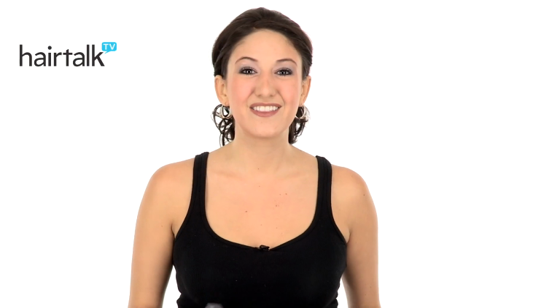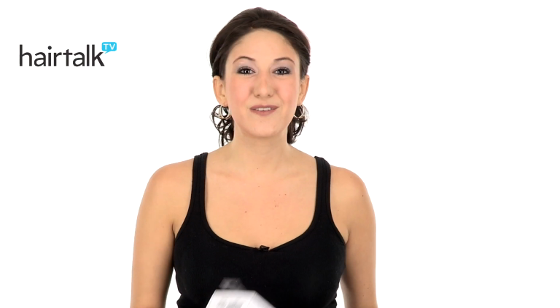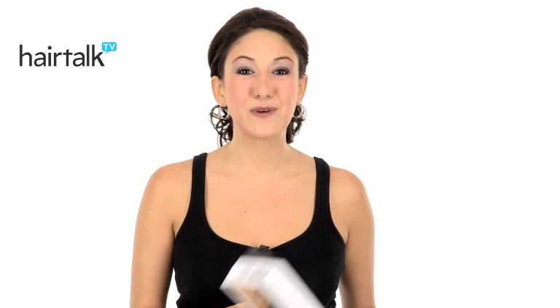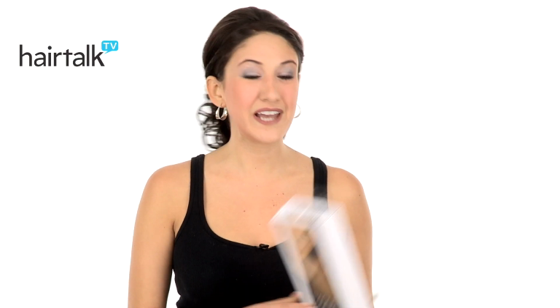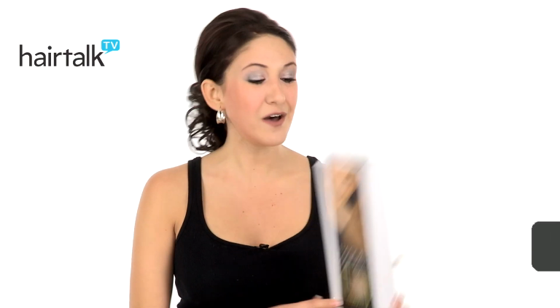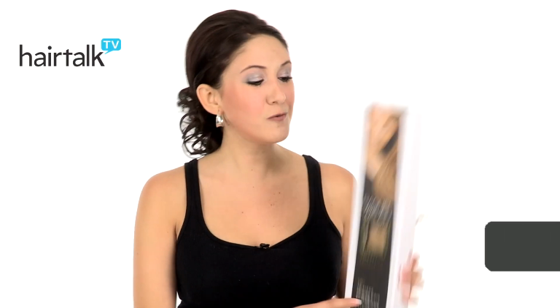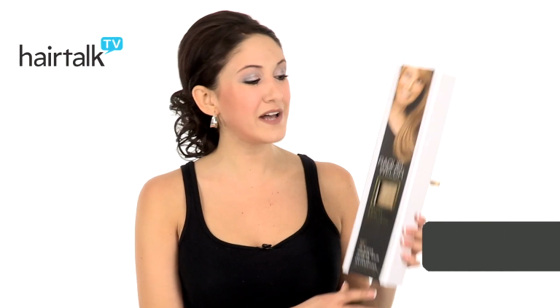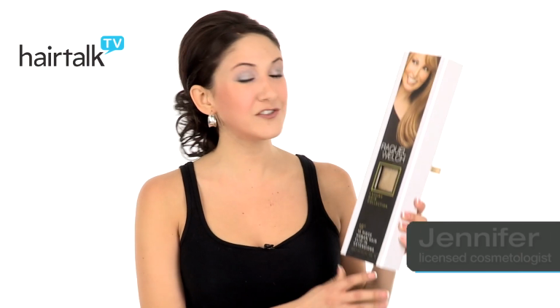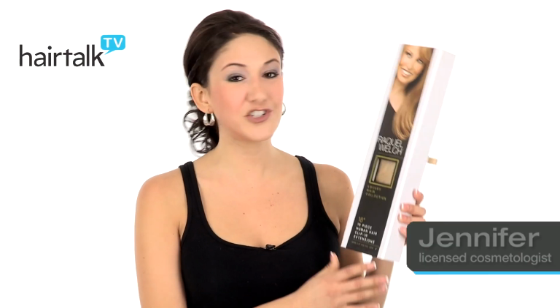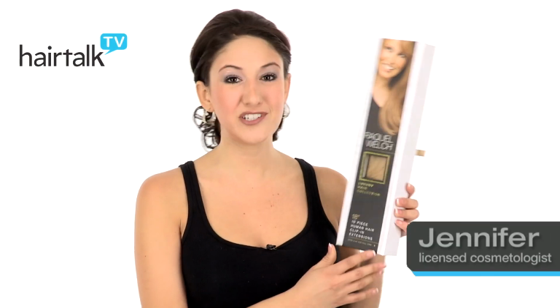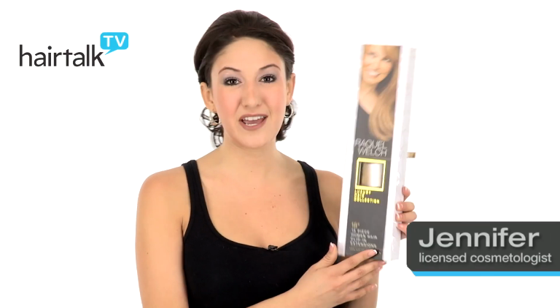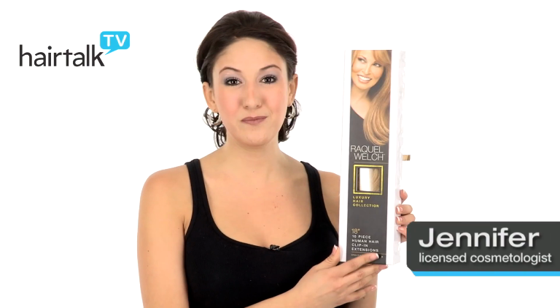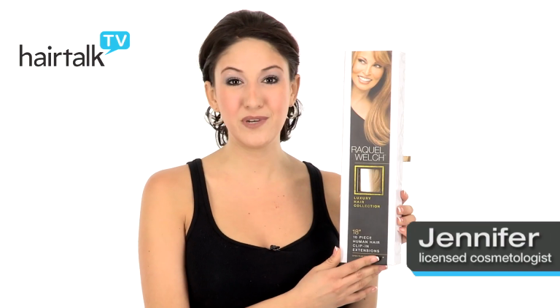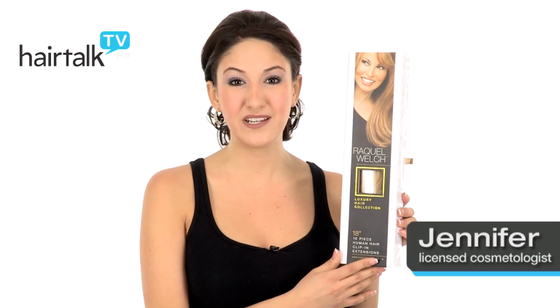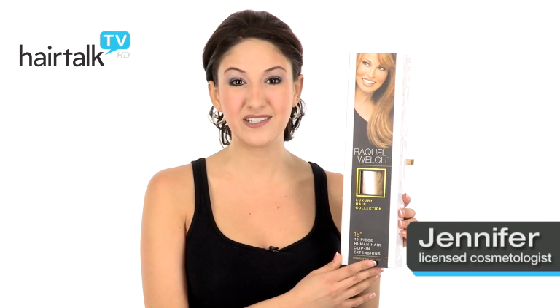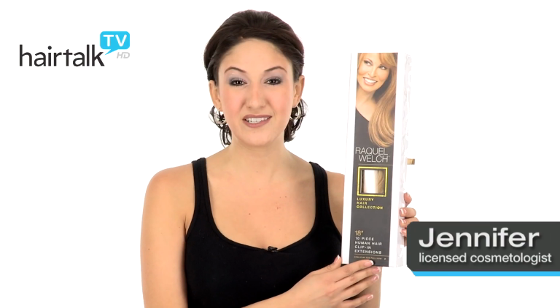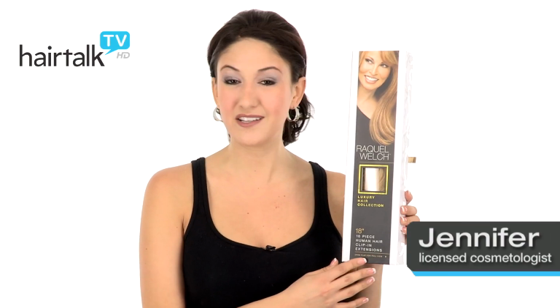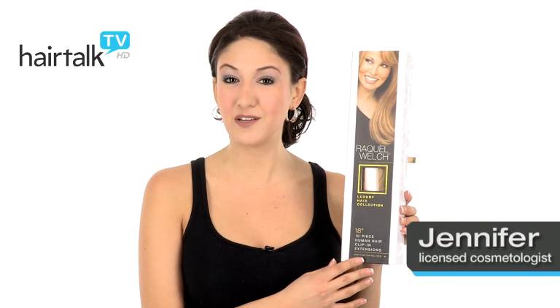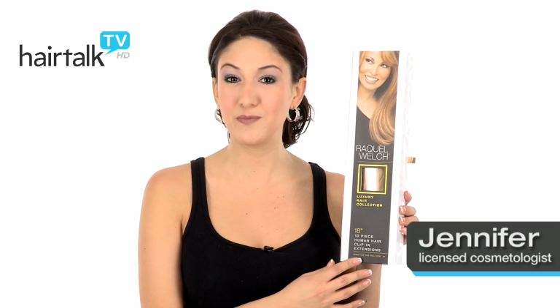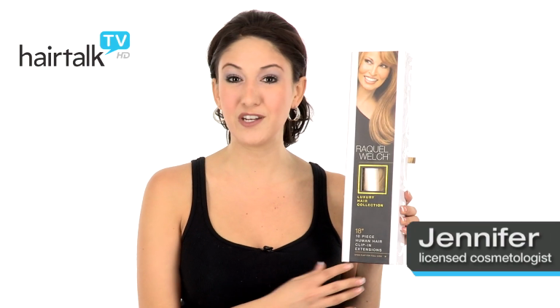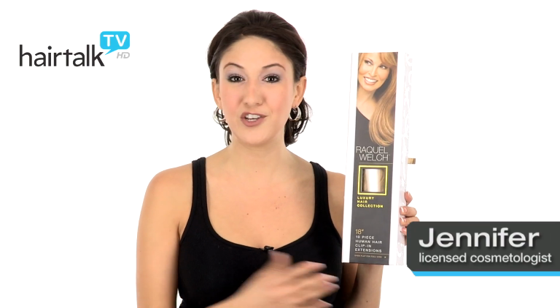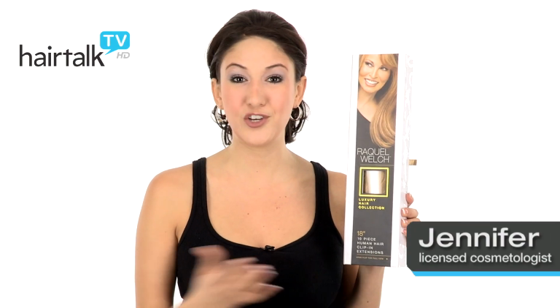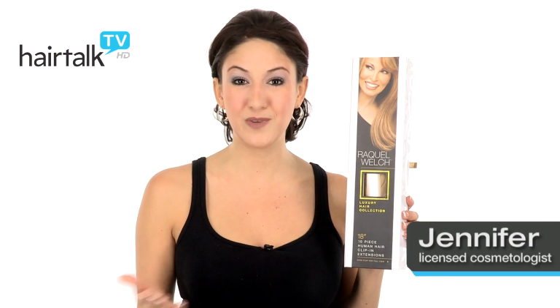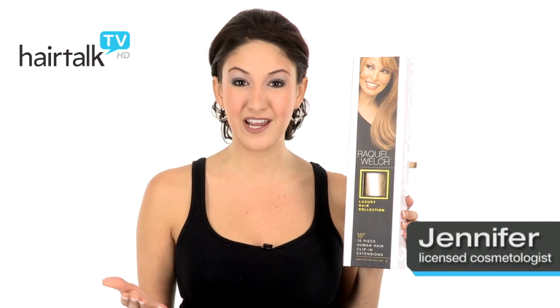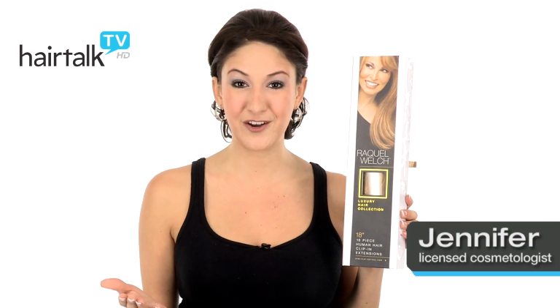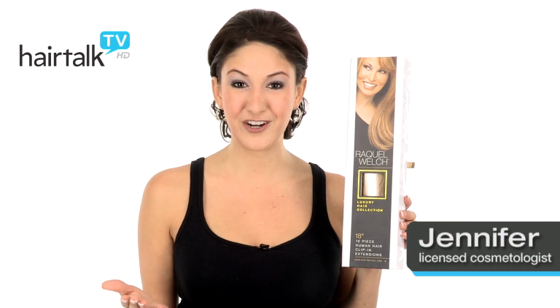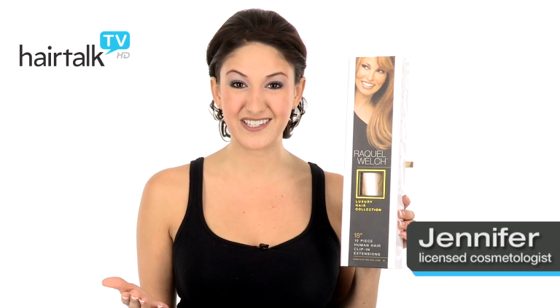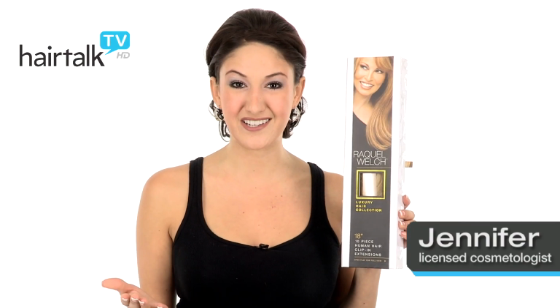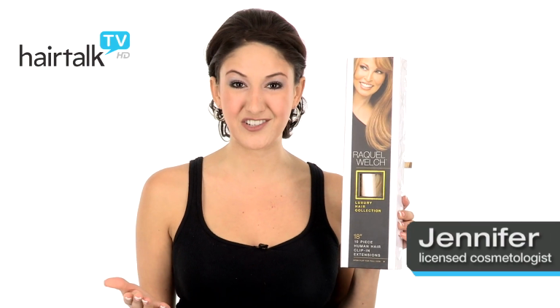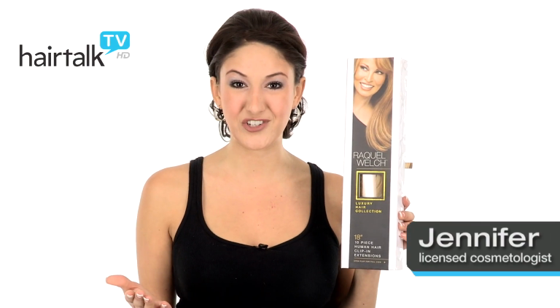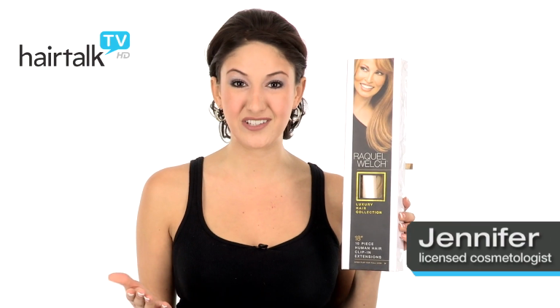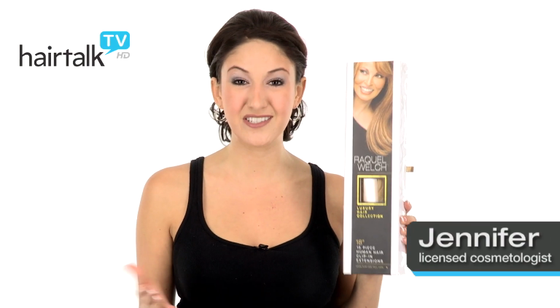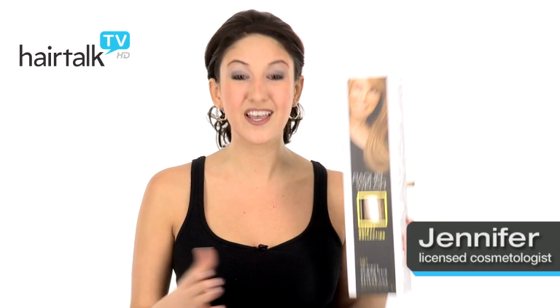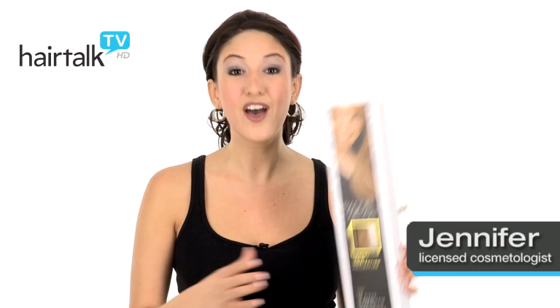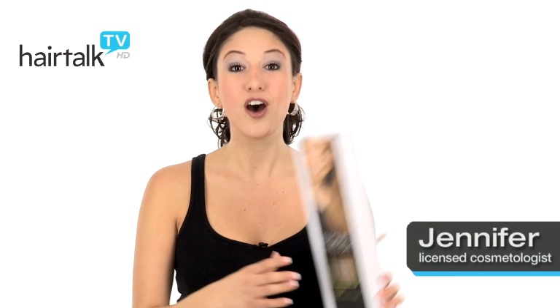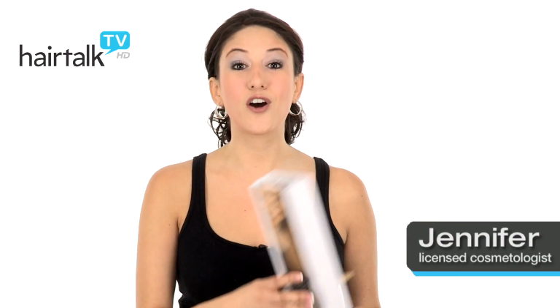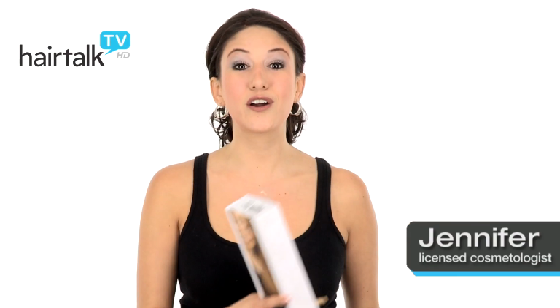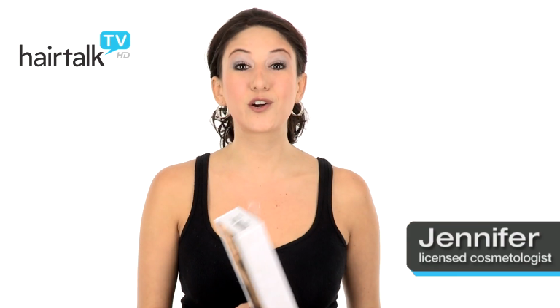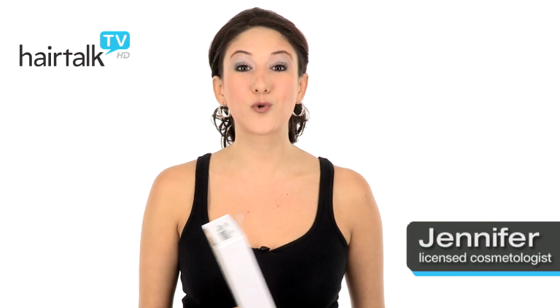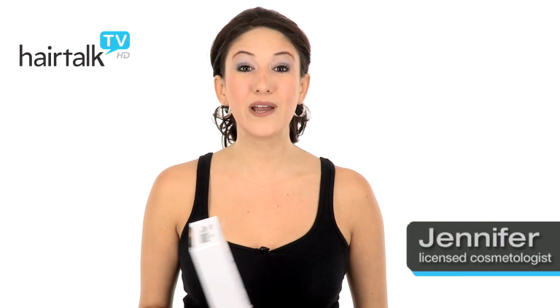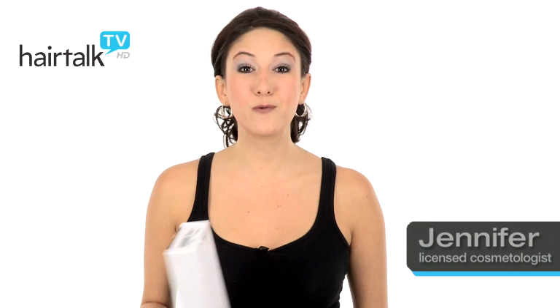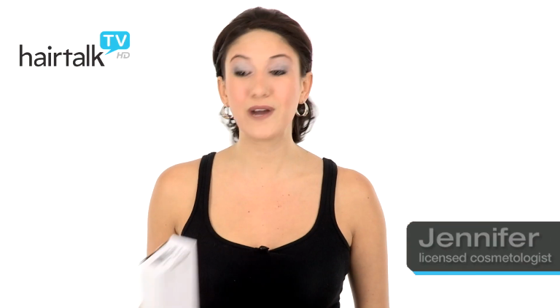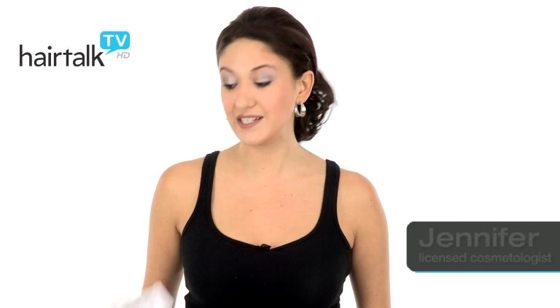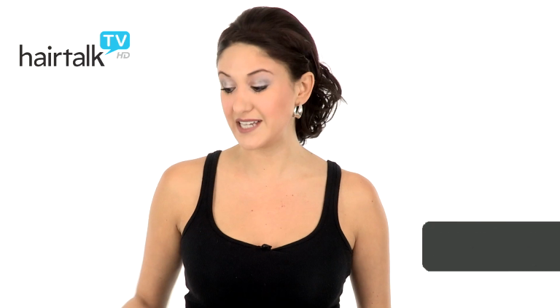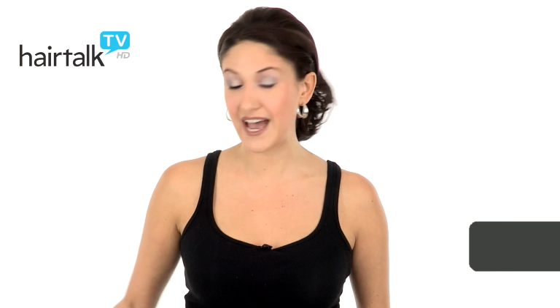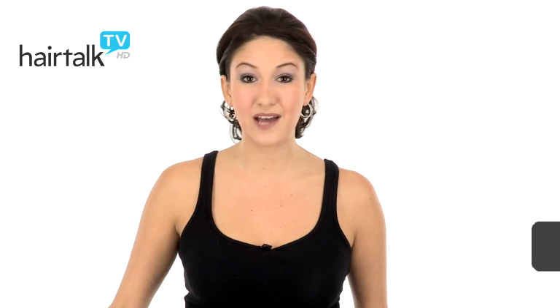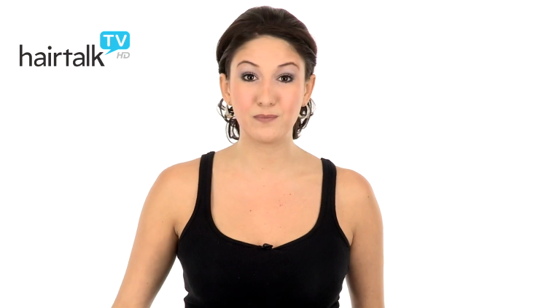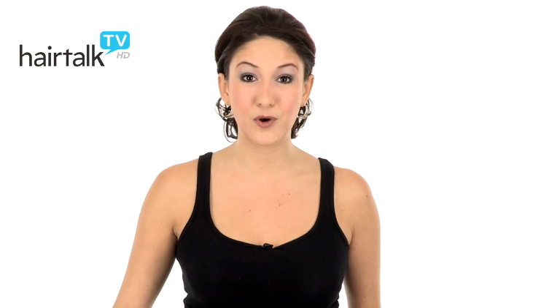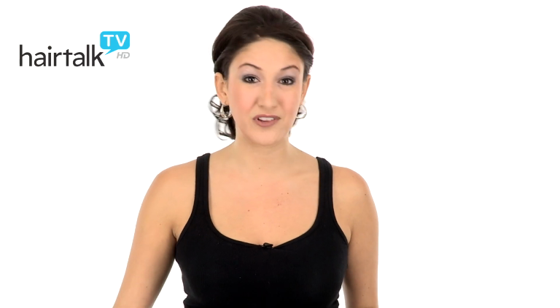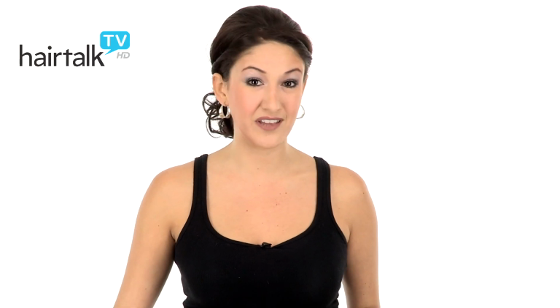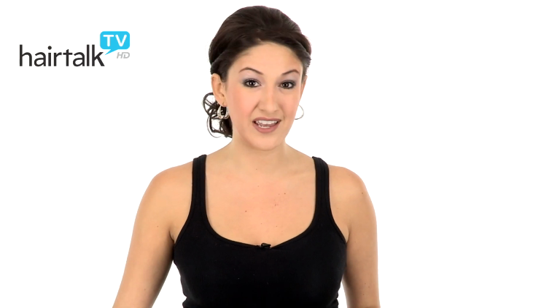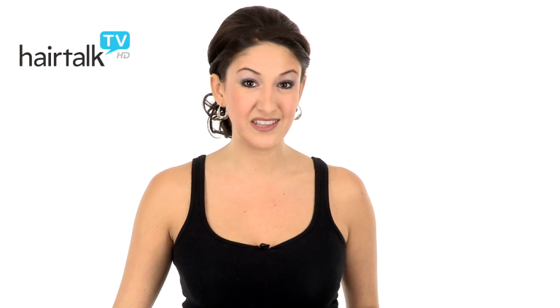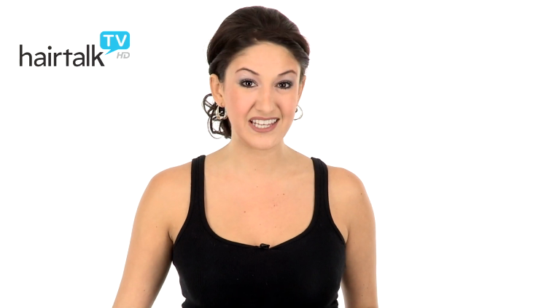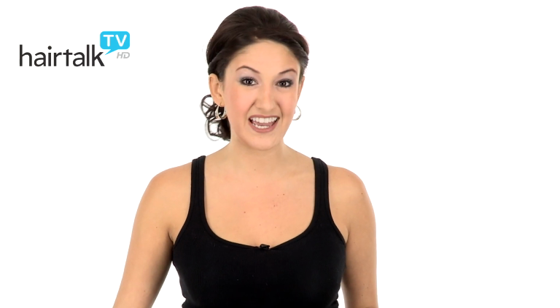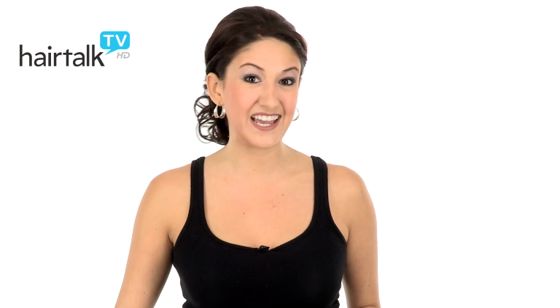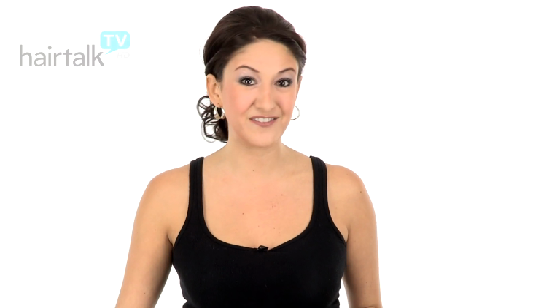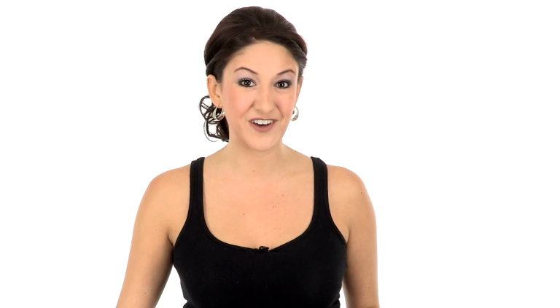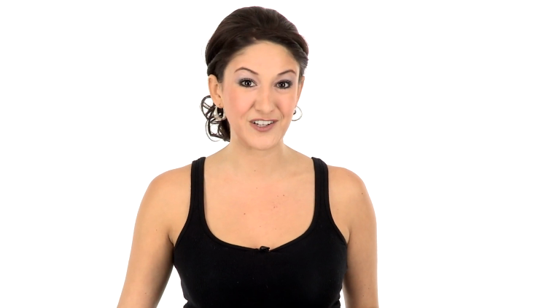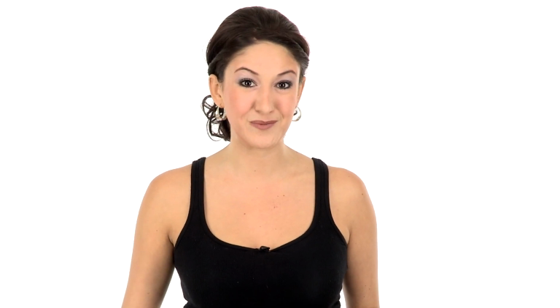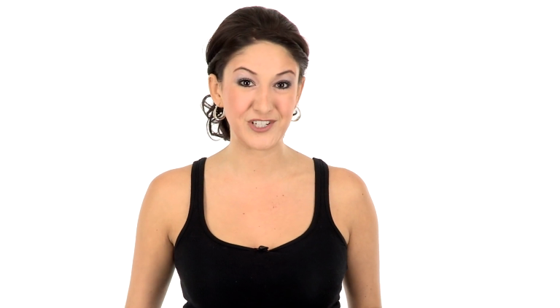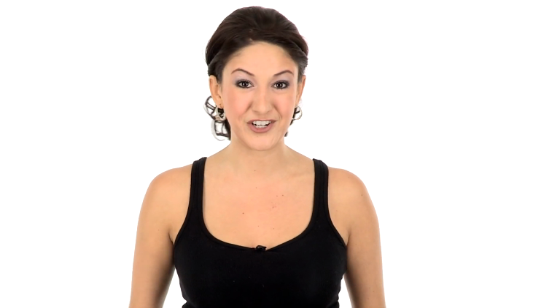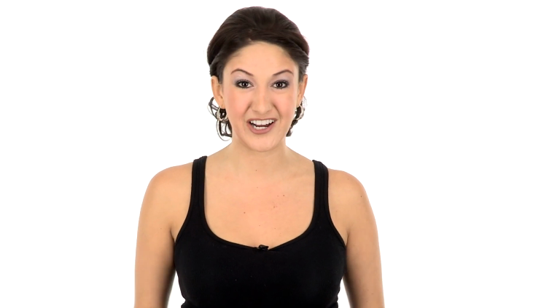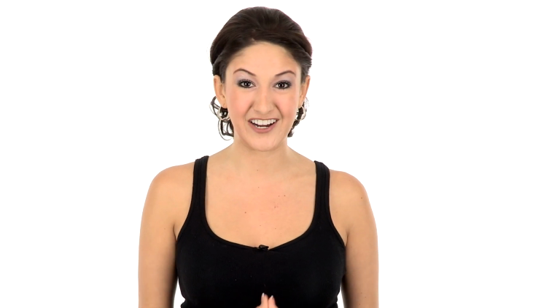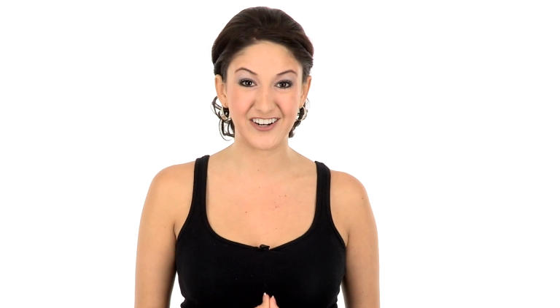The Raquel Welch 10-piece clip-in human hair extensions are a great way to add both length and volume to your hair.